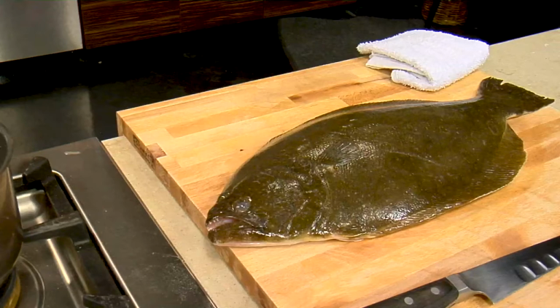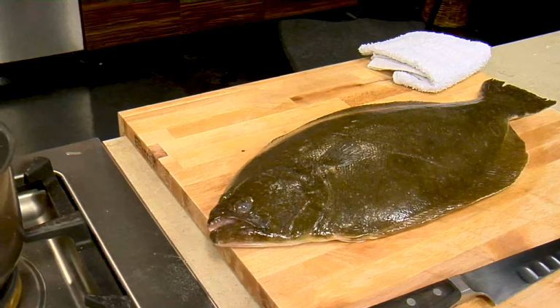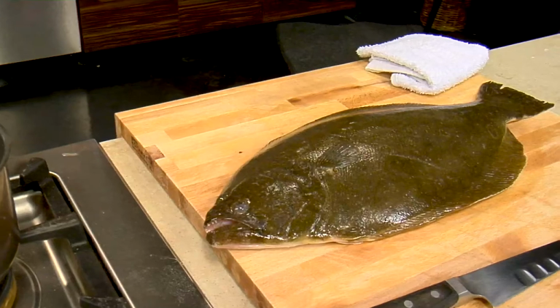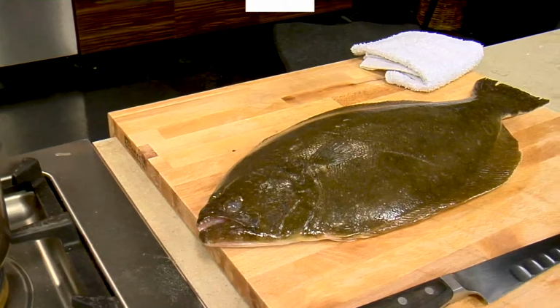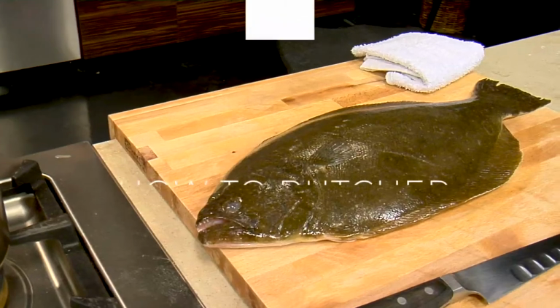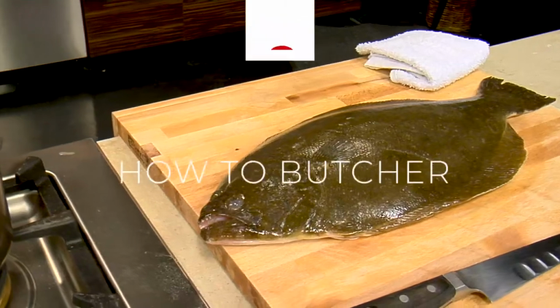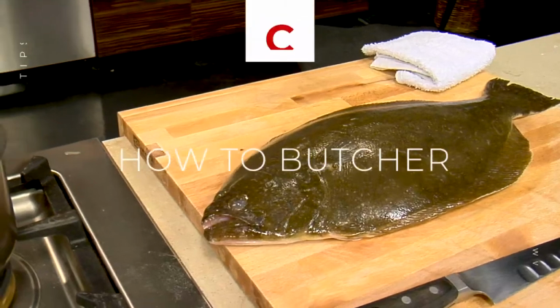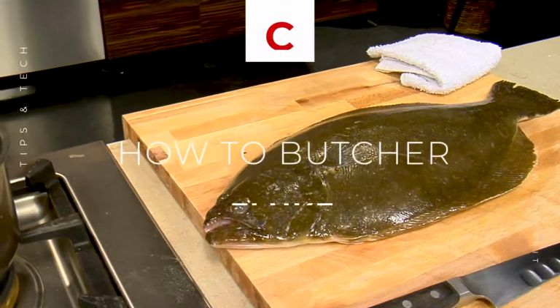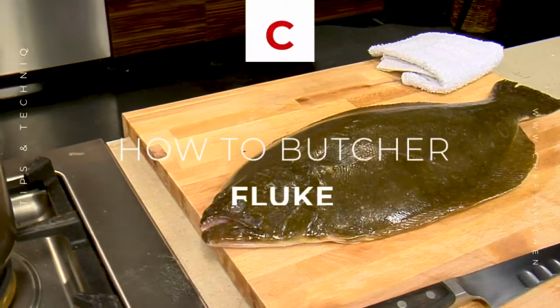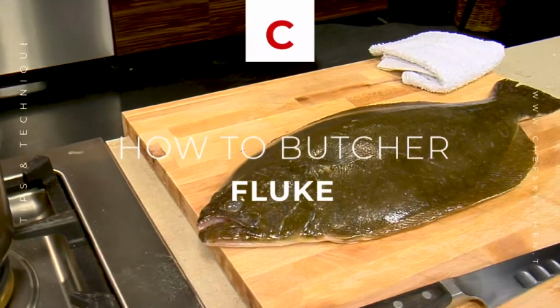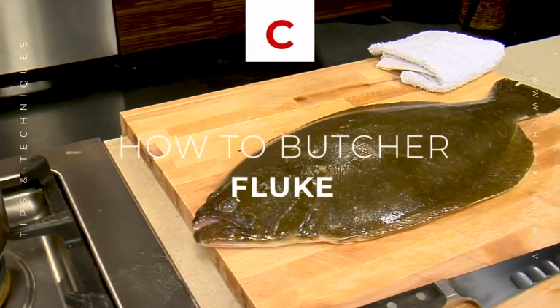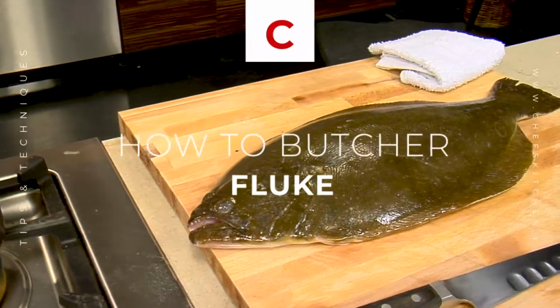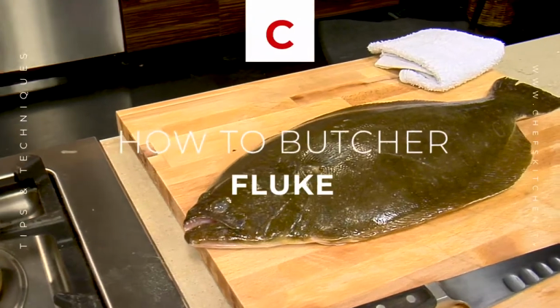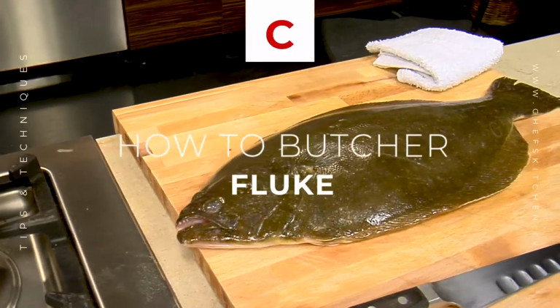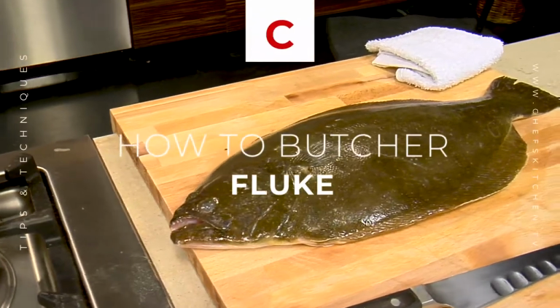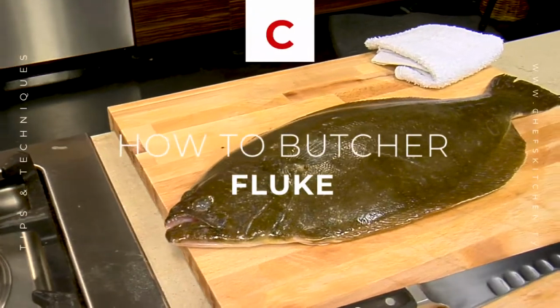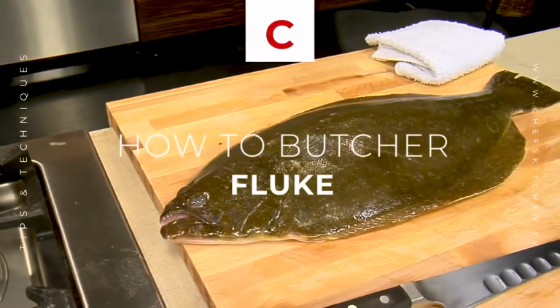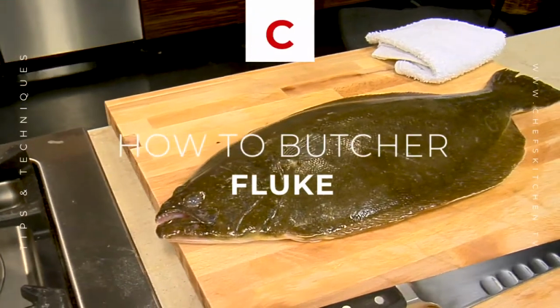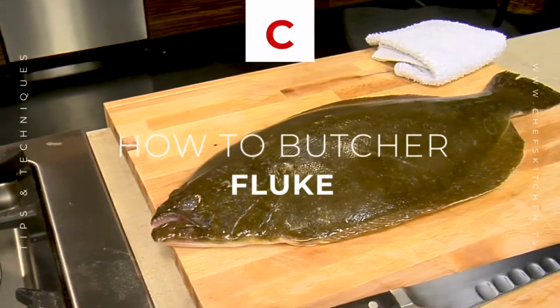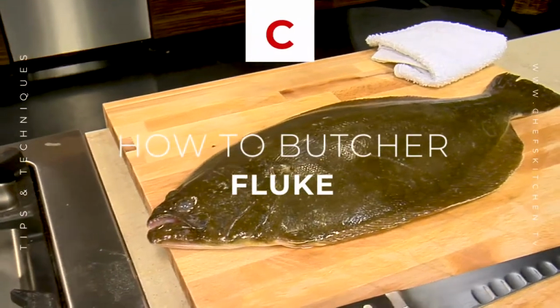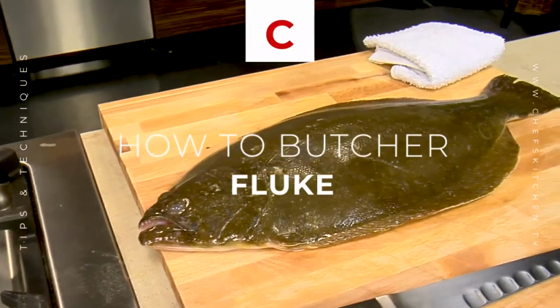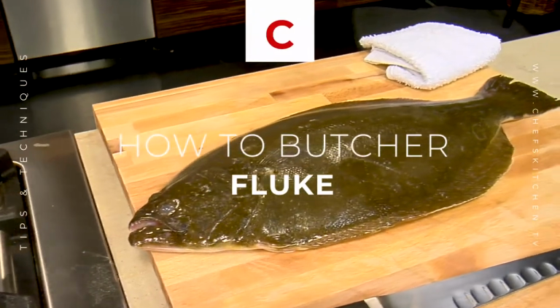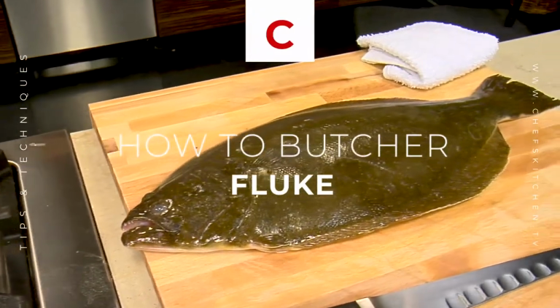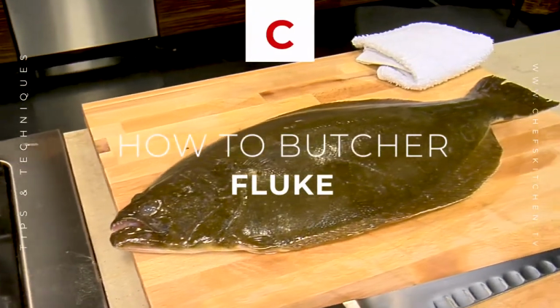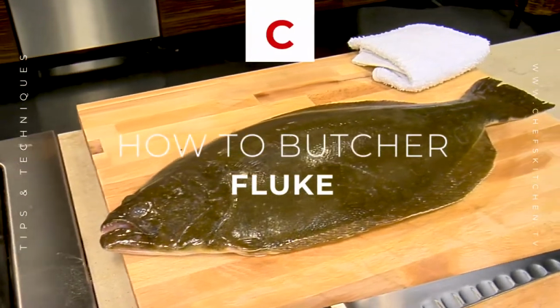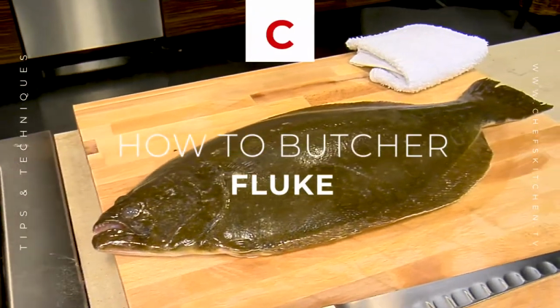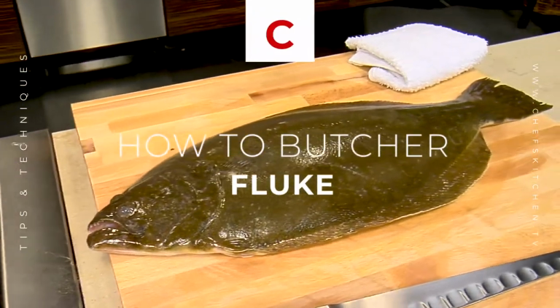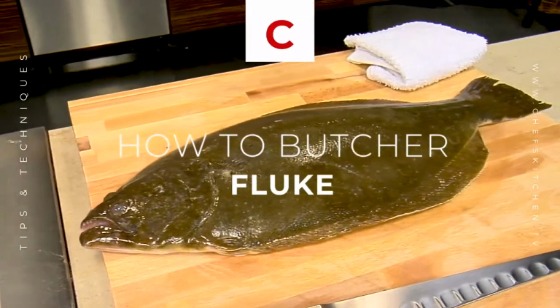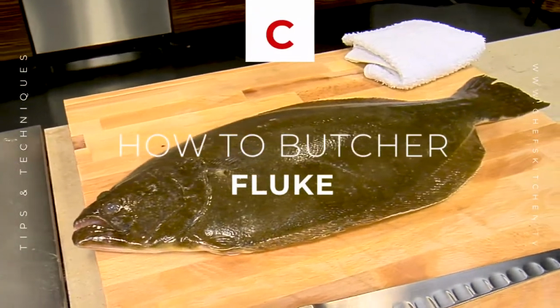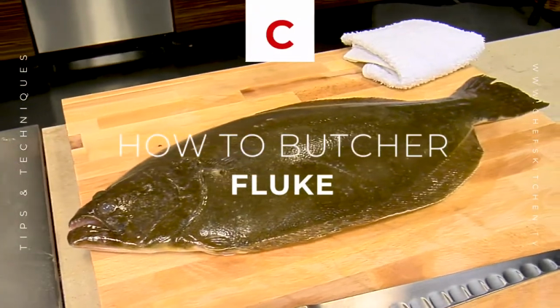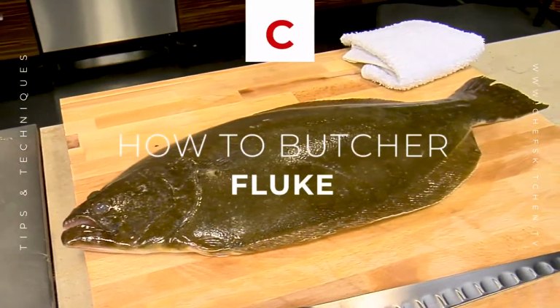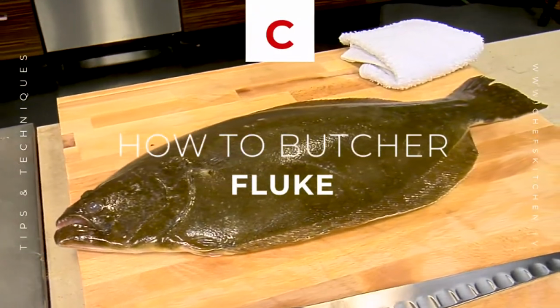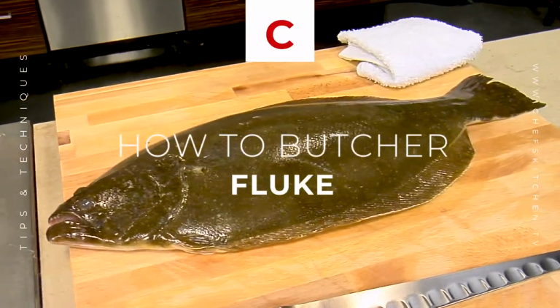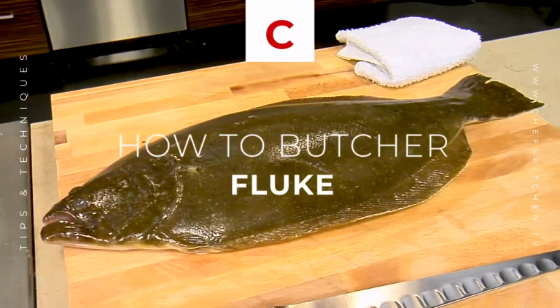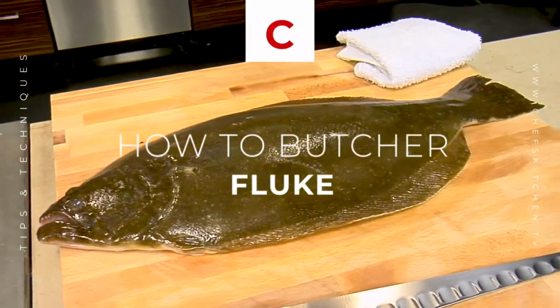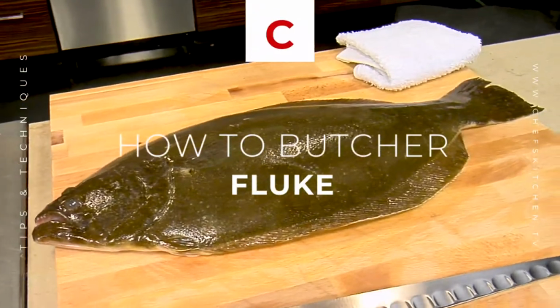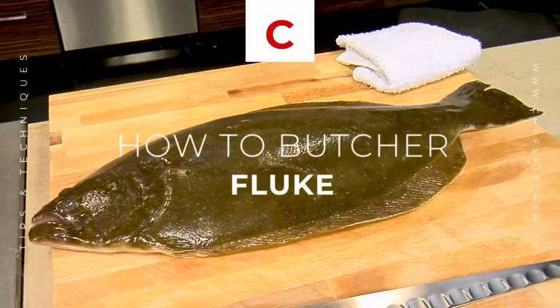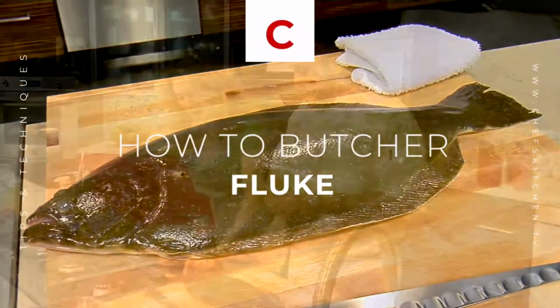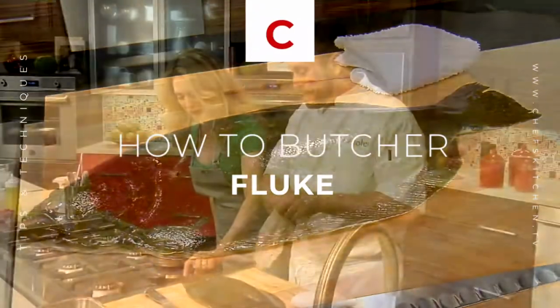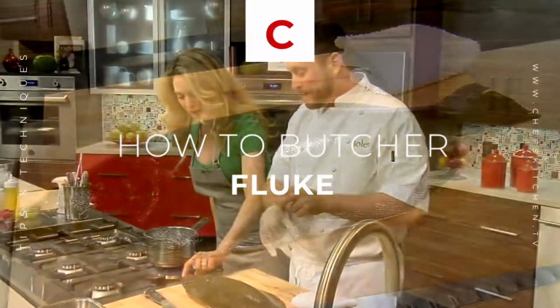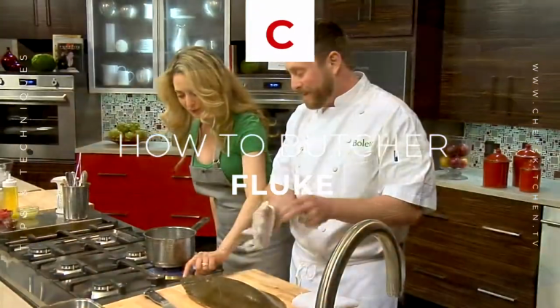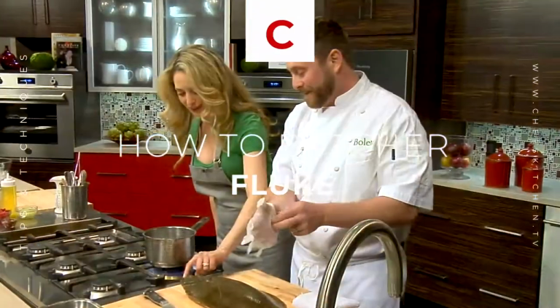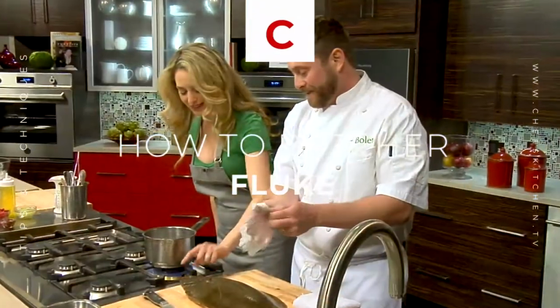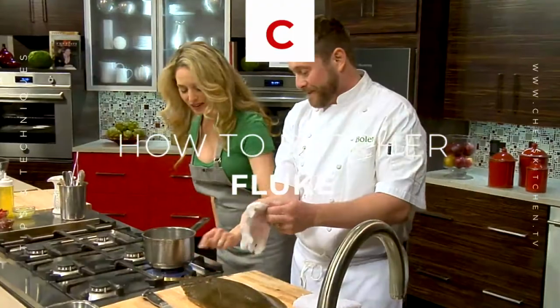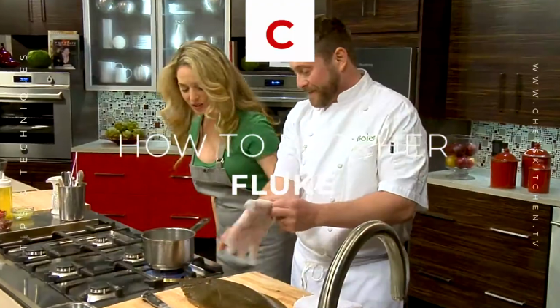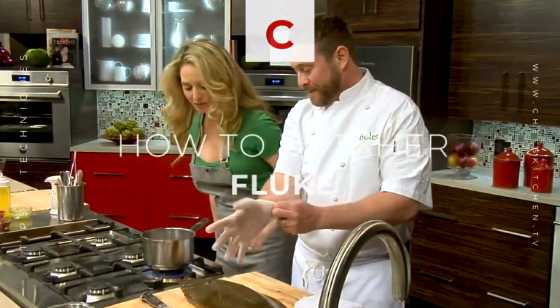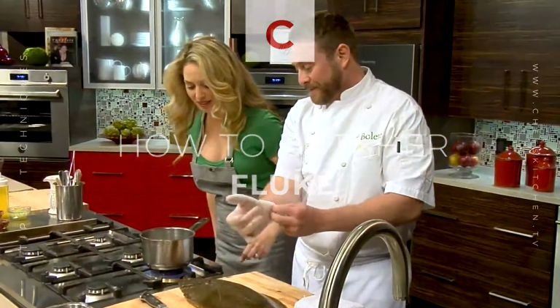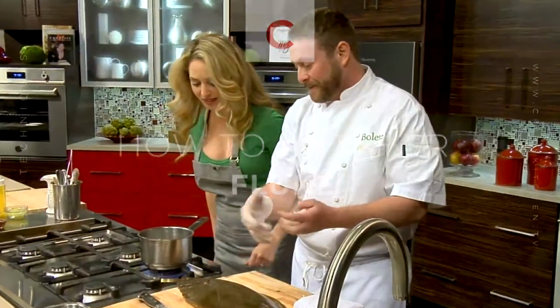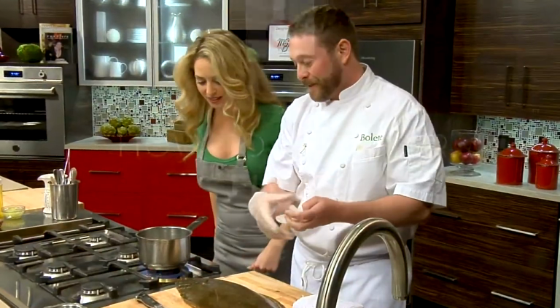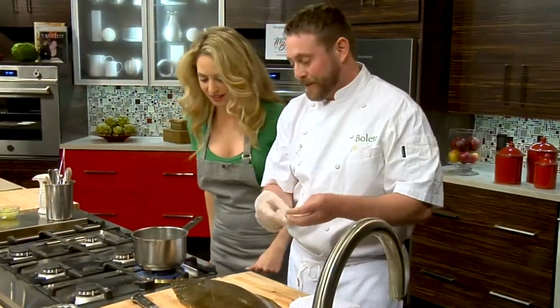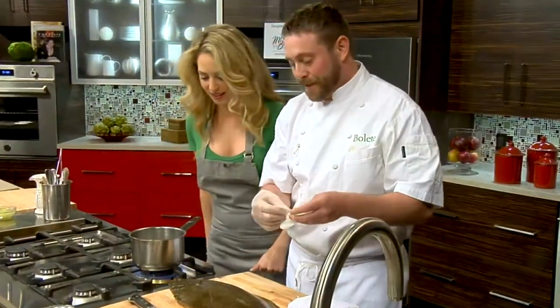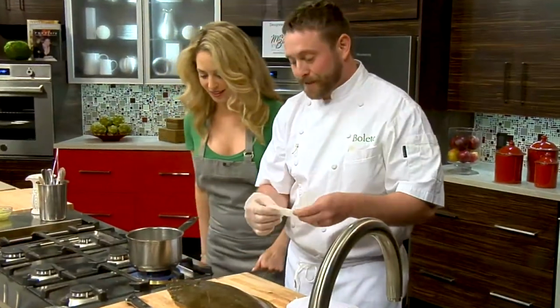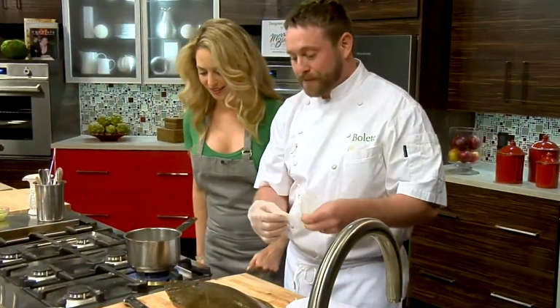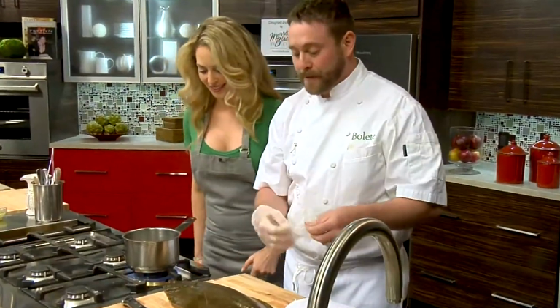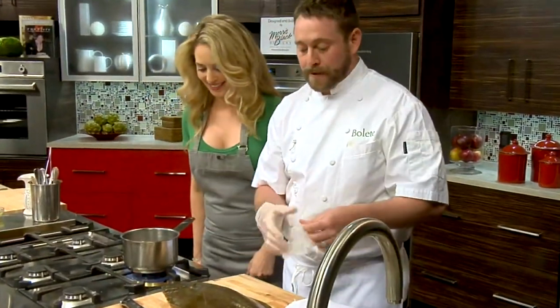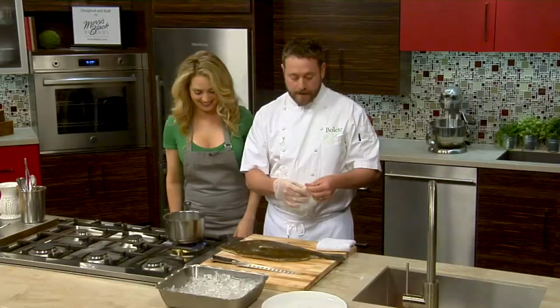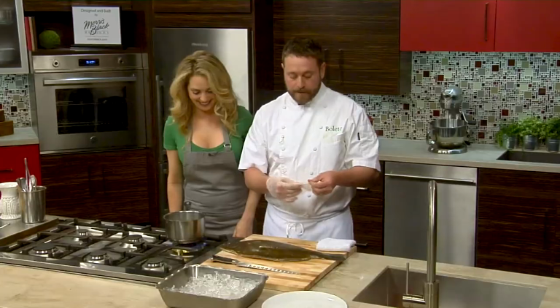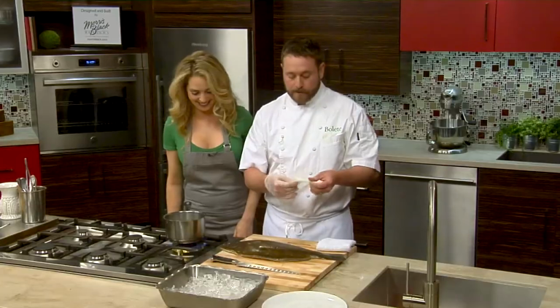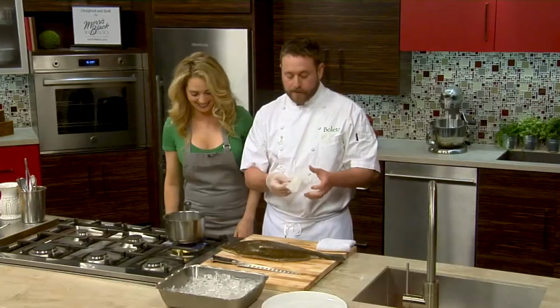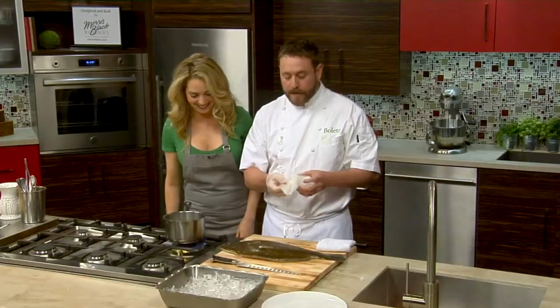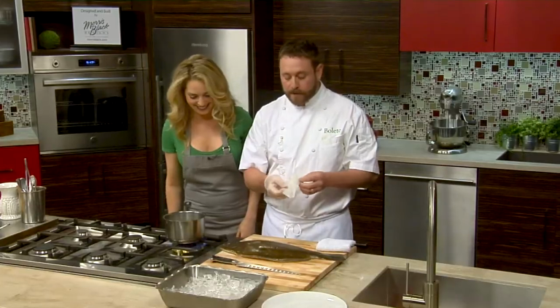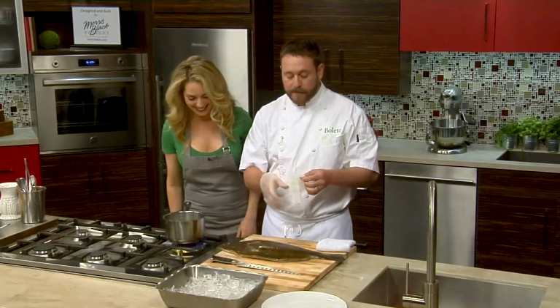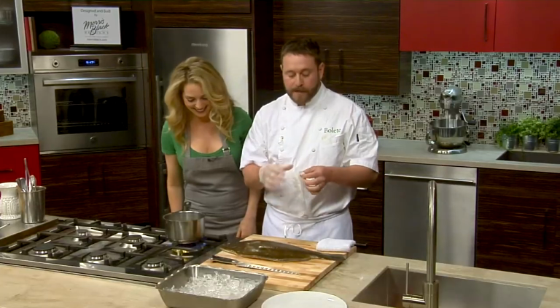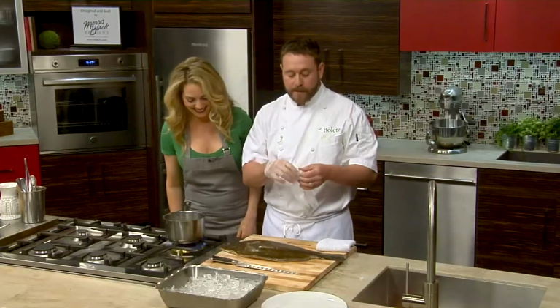So next I'm going to jump over and actually butcher the fluke. Look at his mouth — he's got sharp teeth. So it's kind of neat.